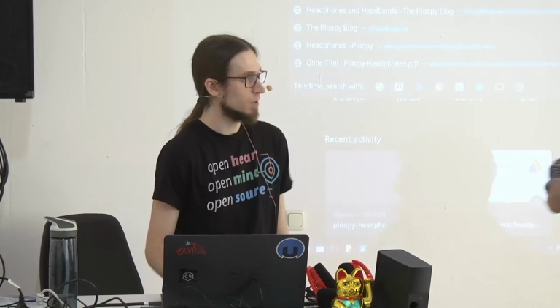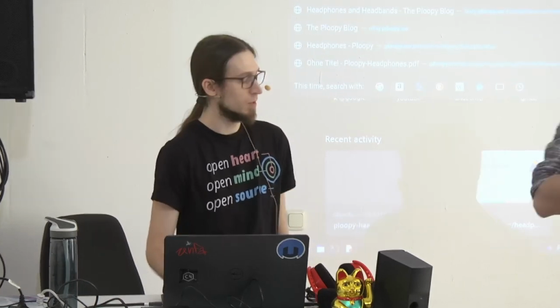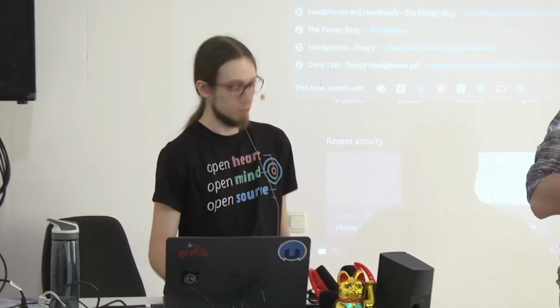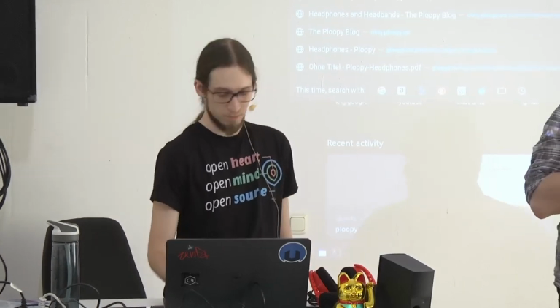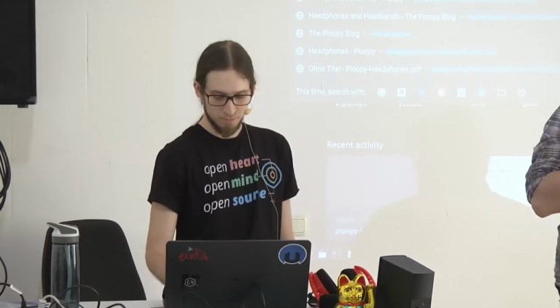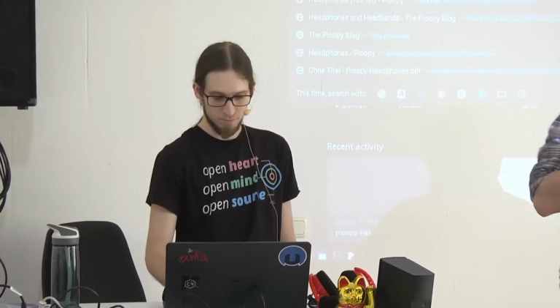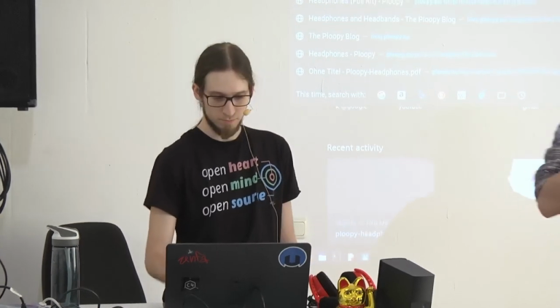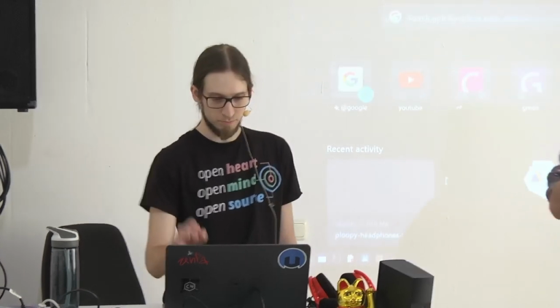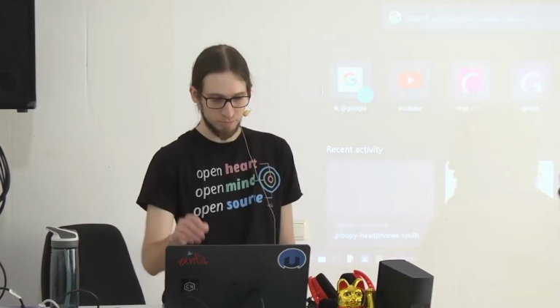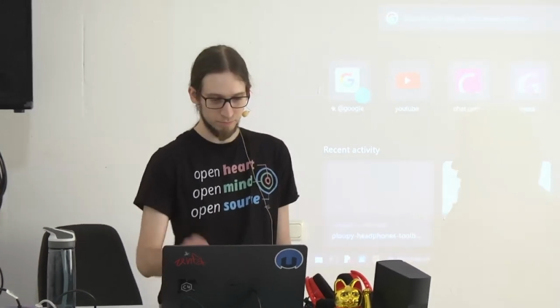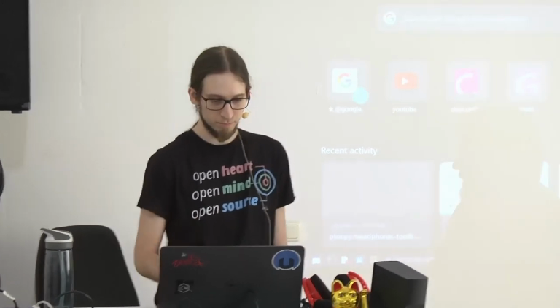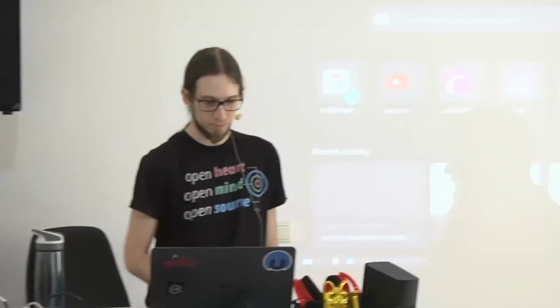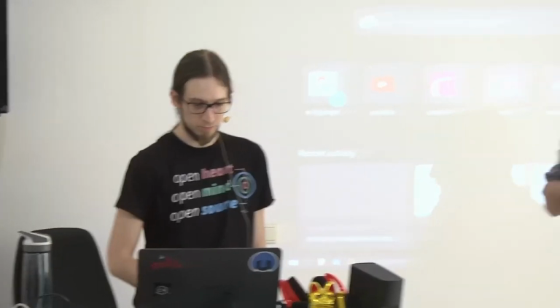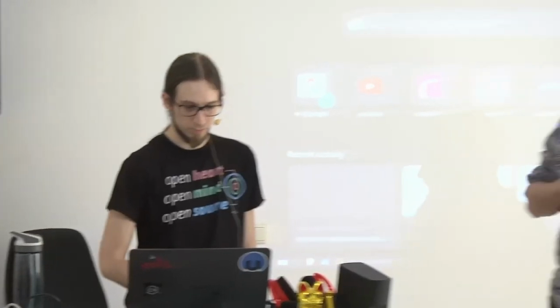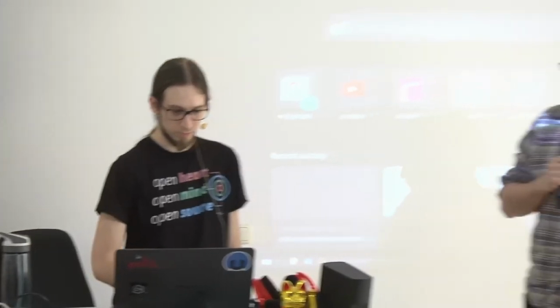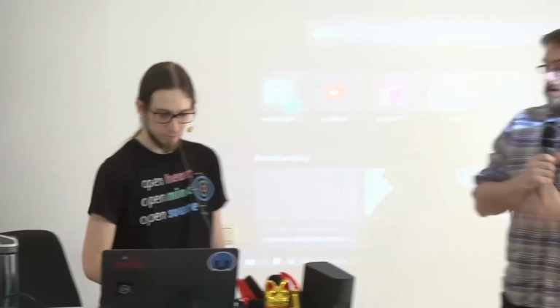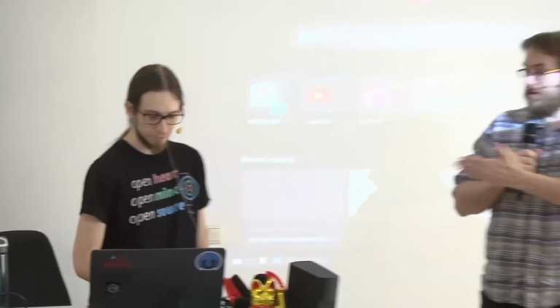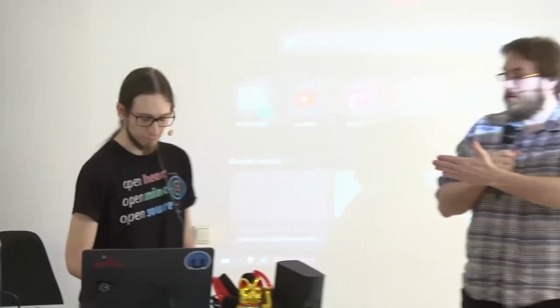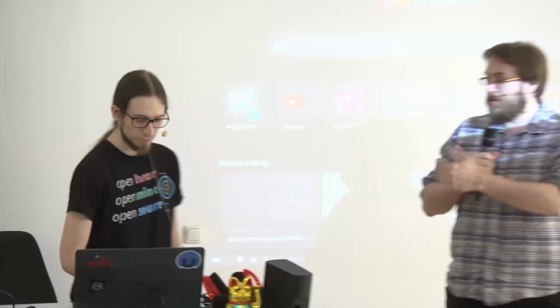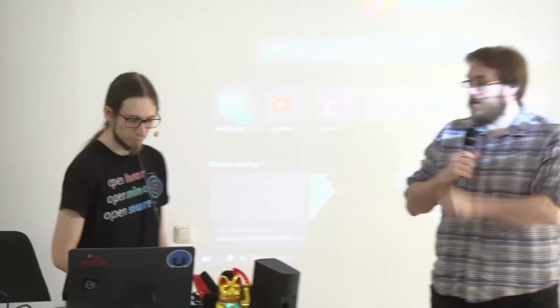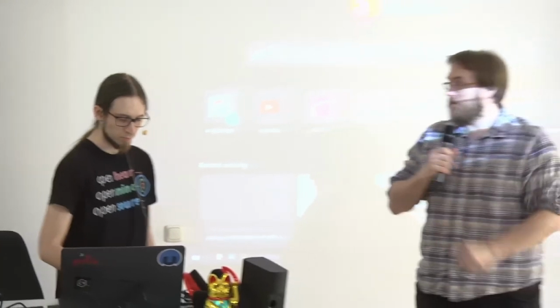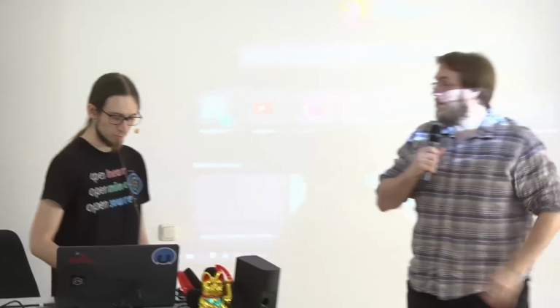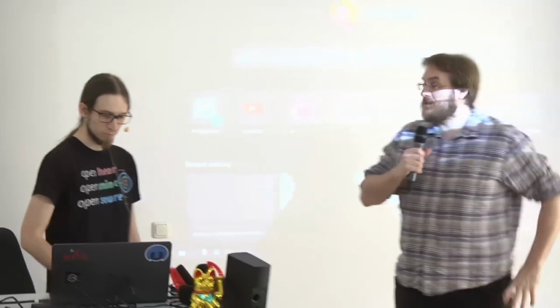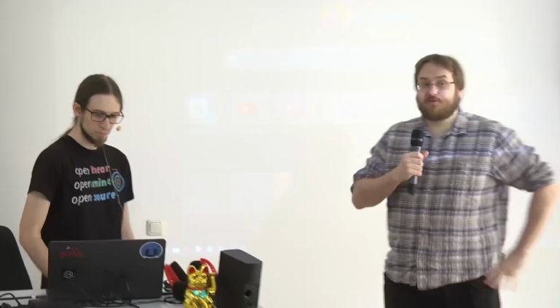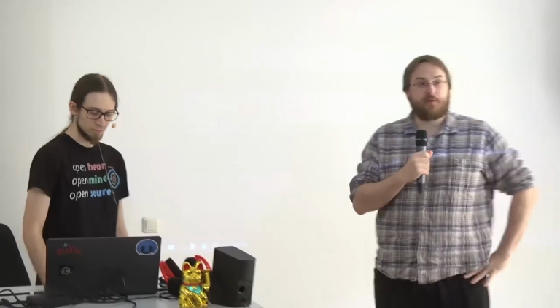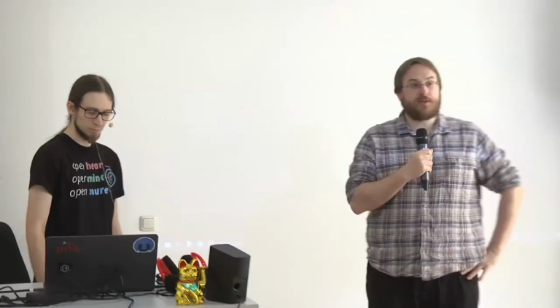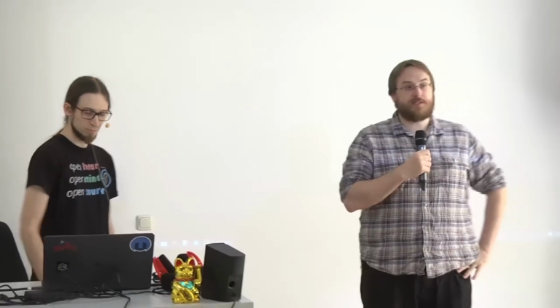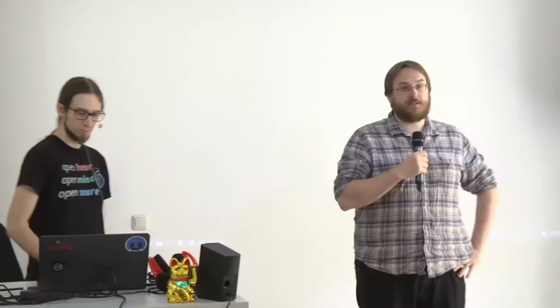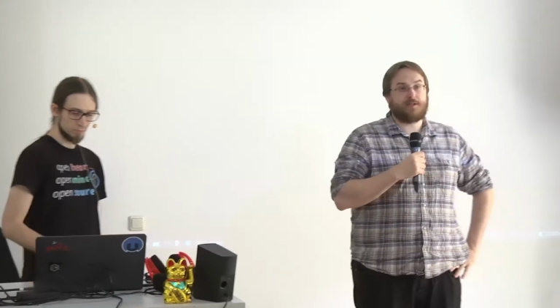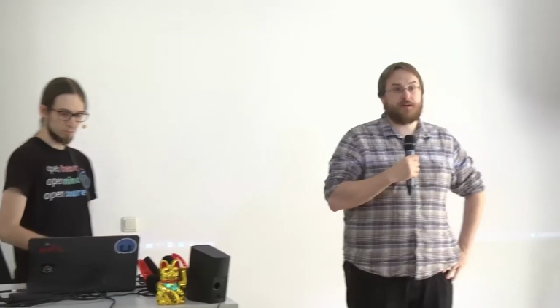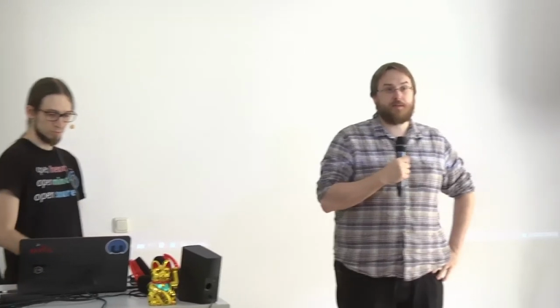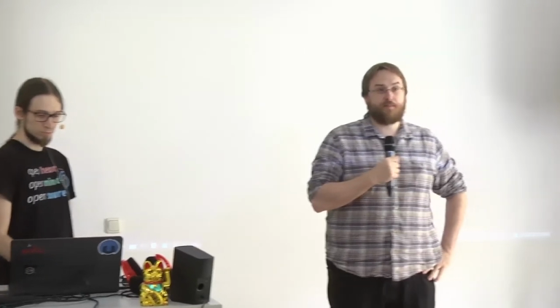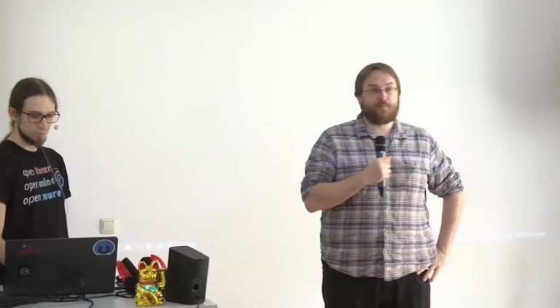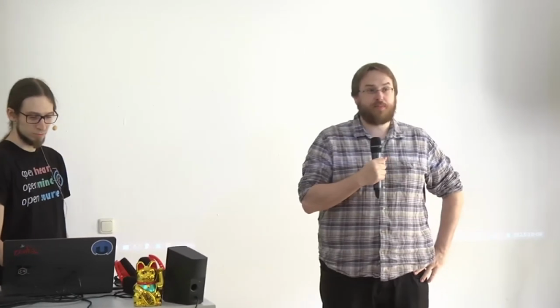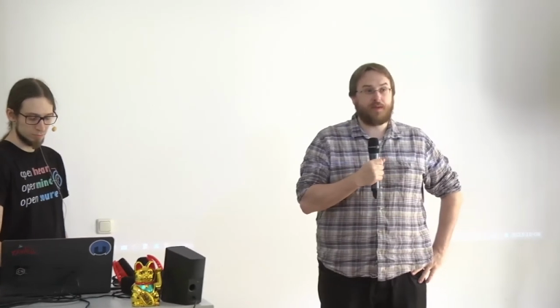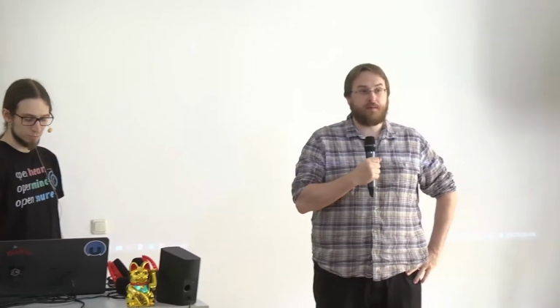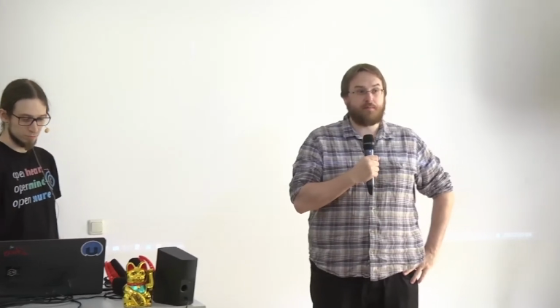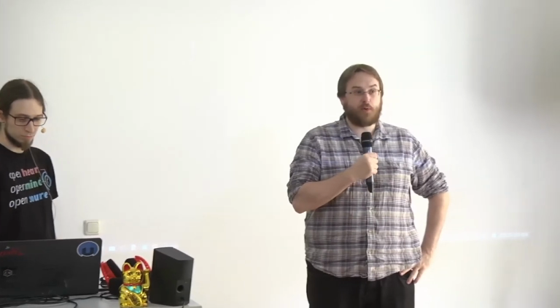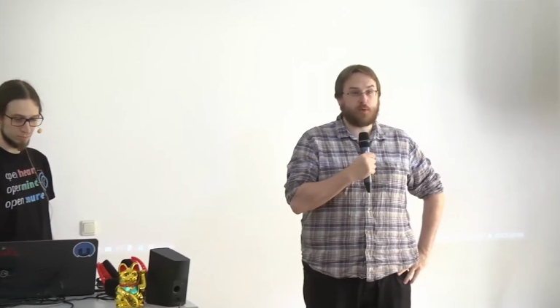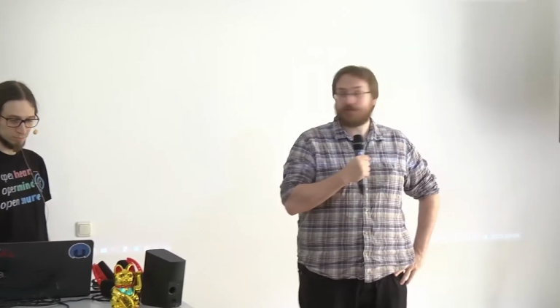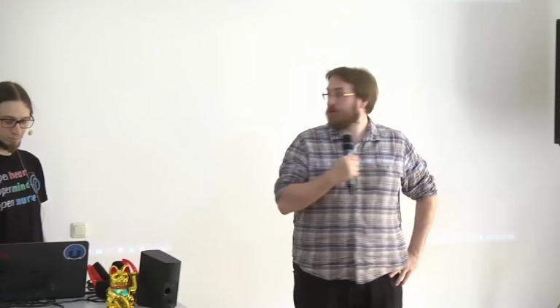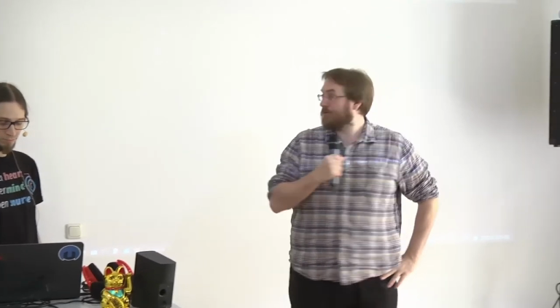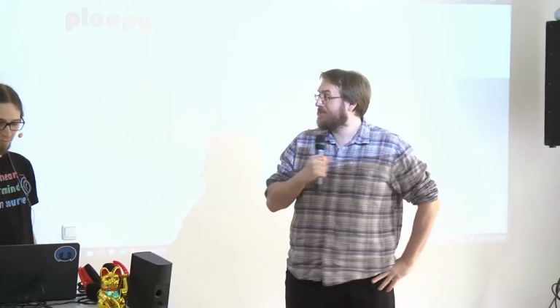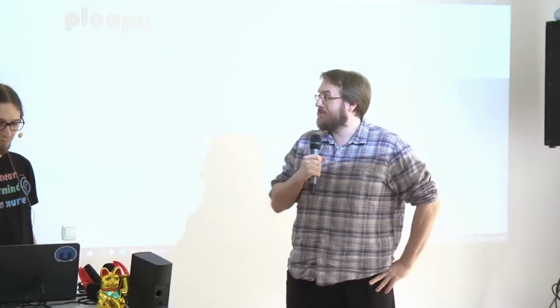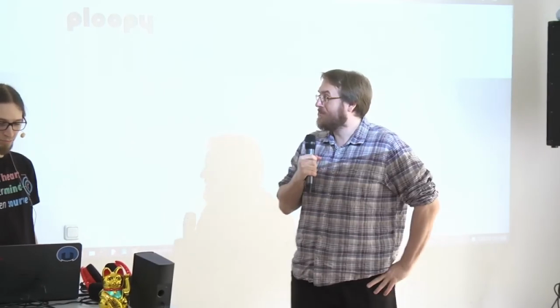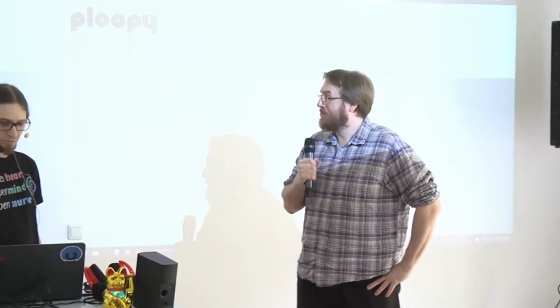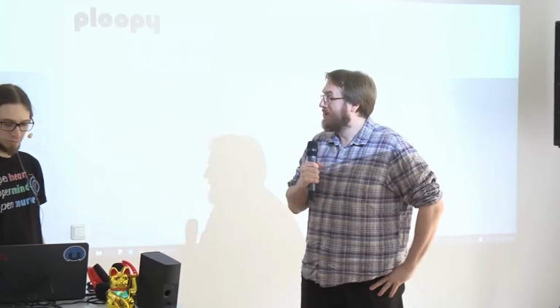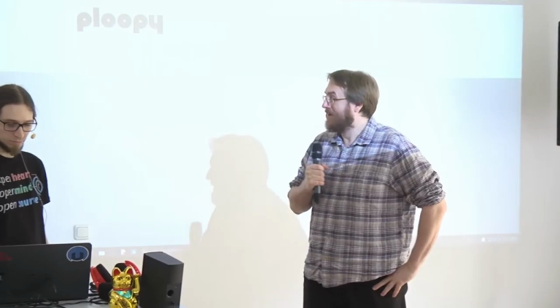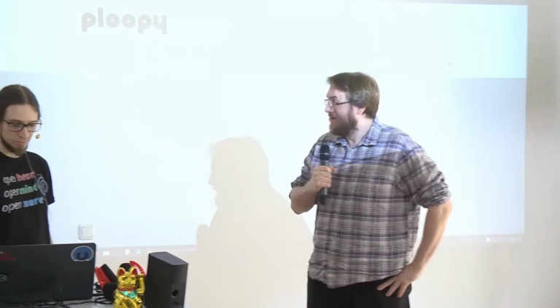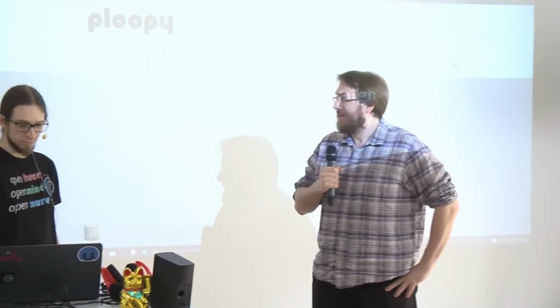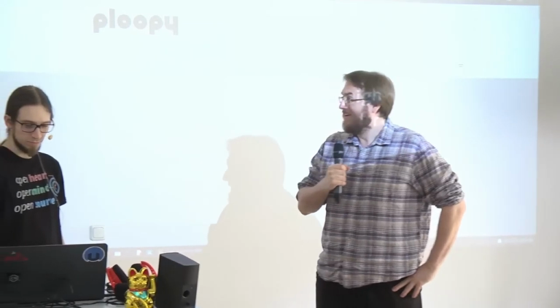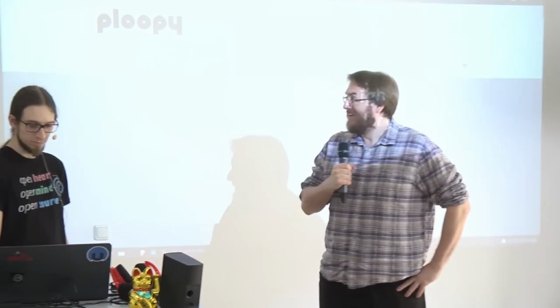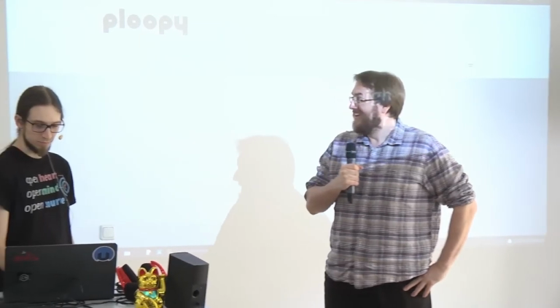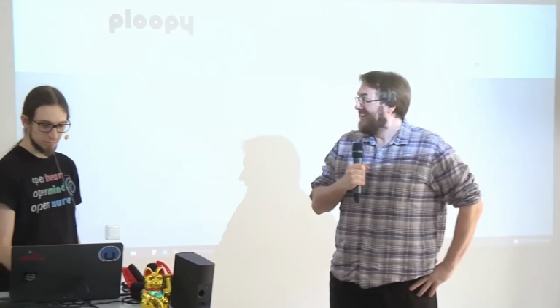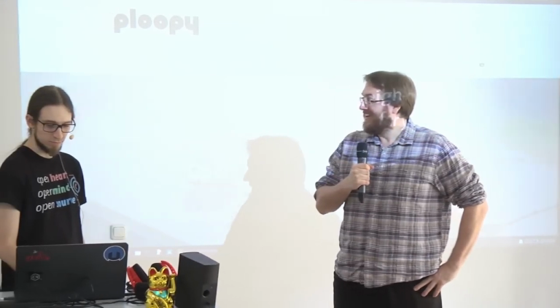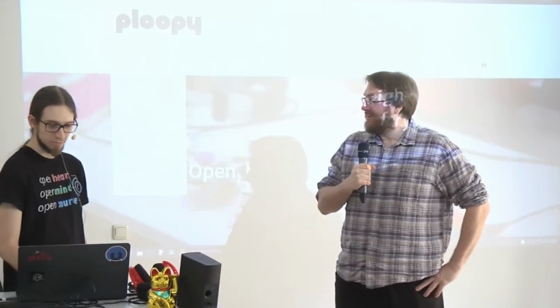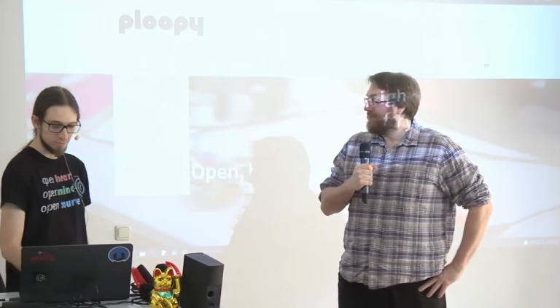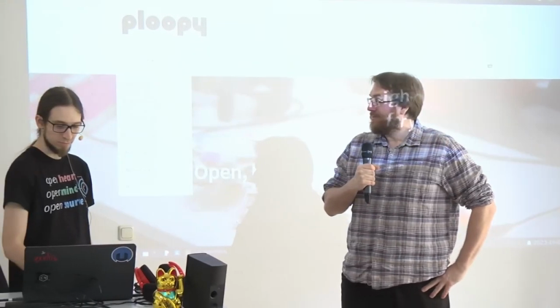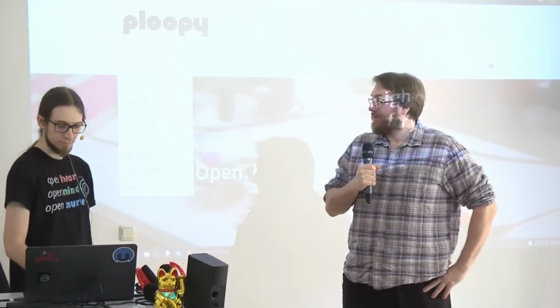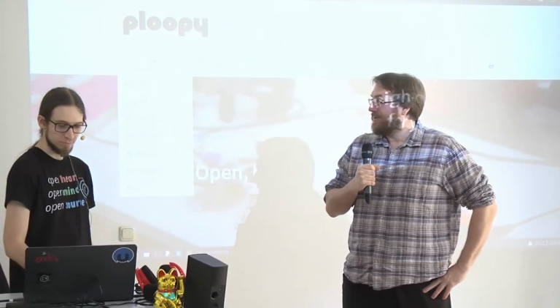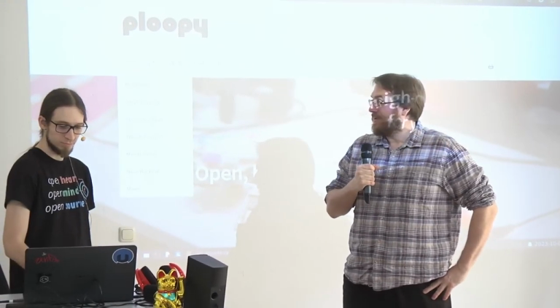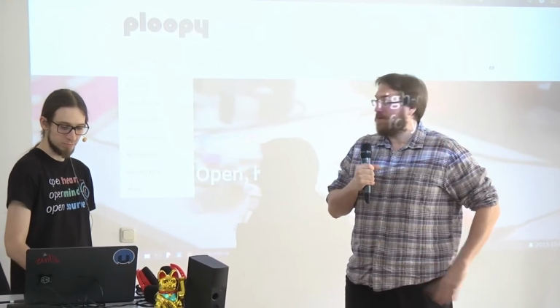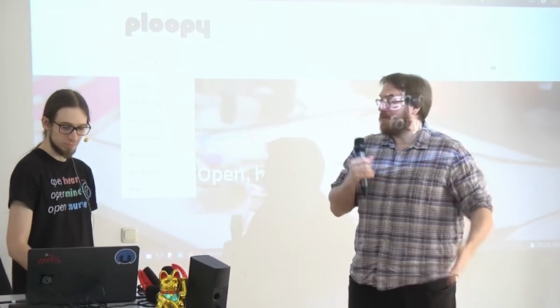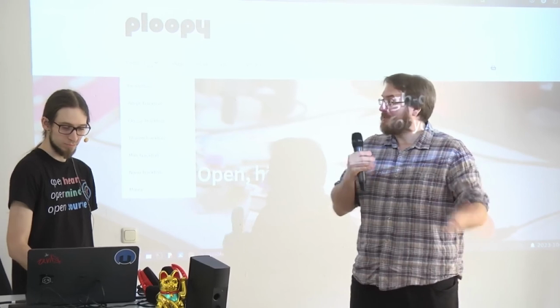Okay, yeah, thanks for this bonus content. Yeah, thanks.